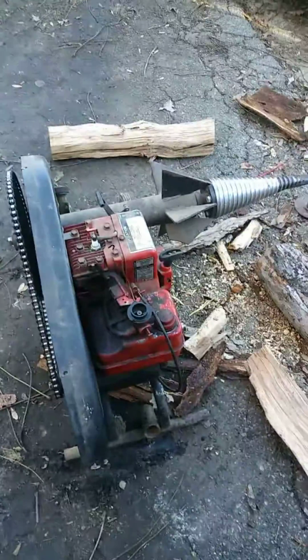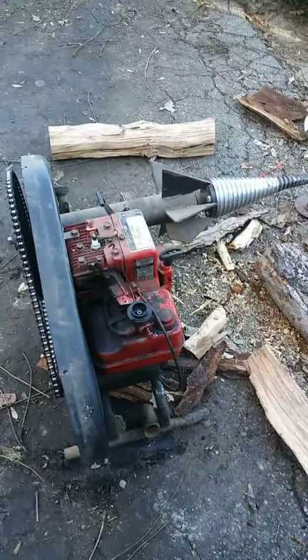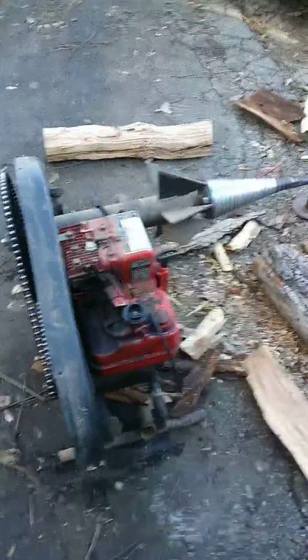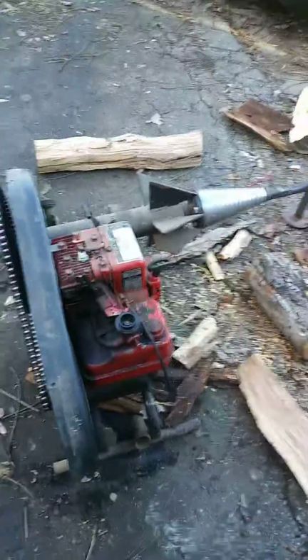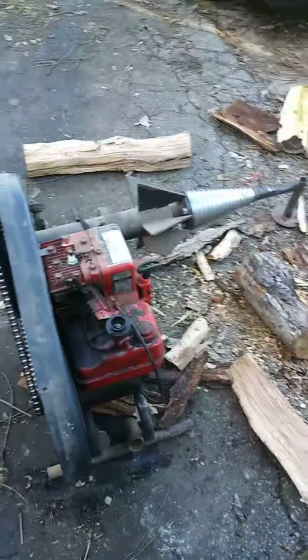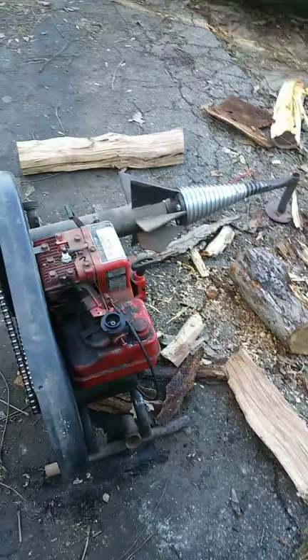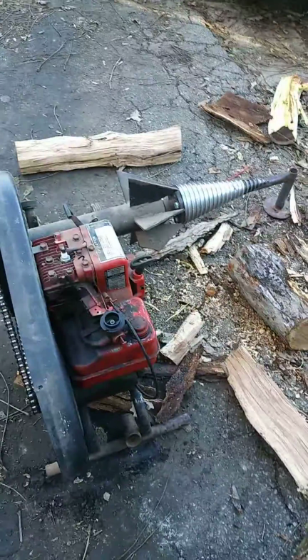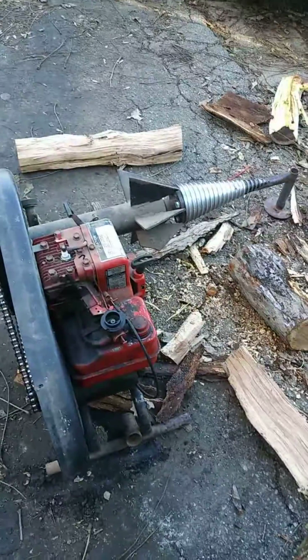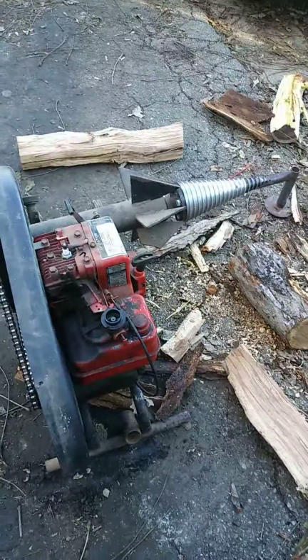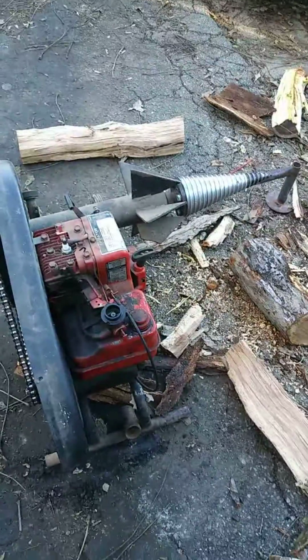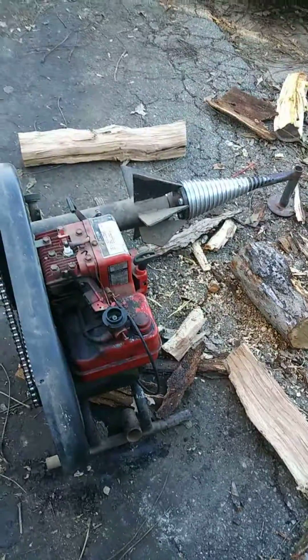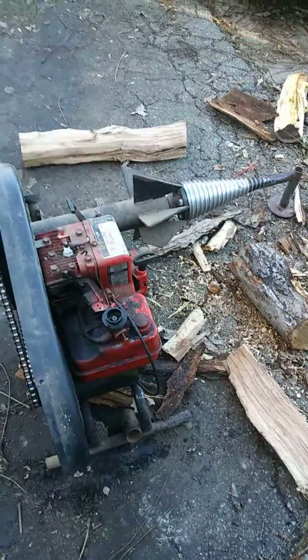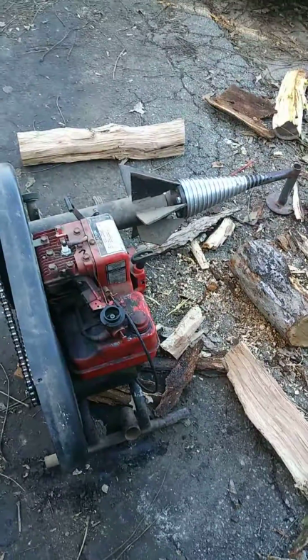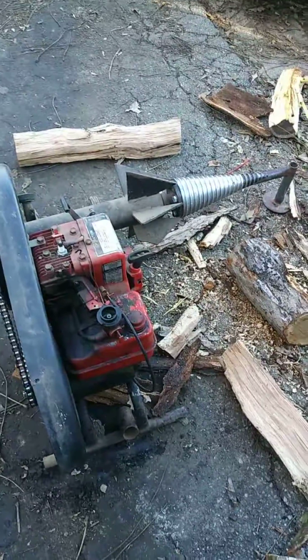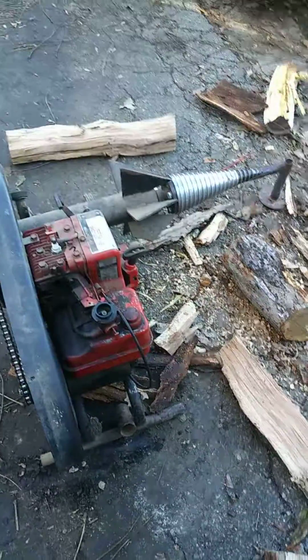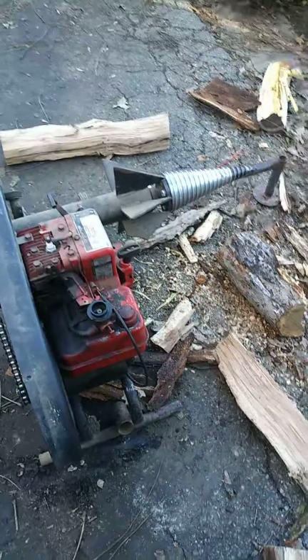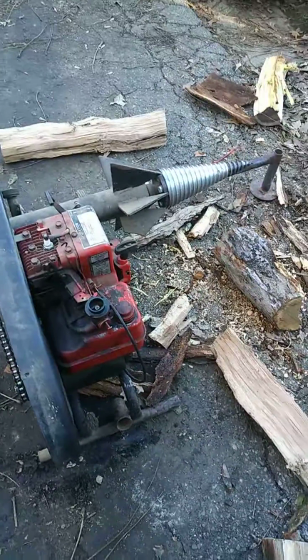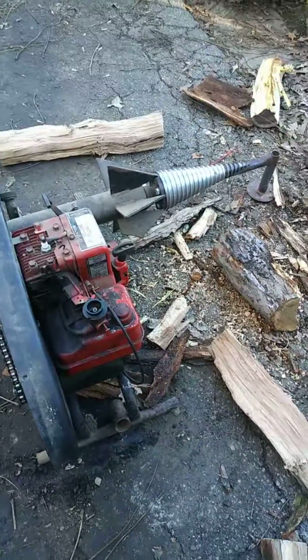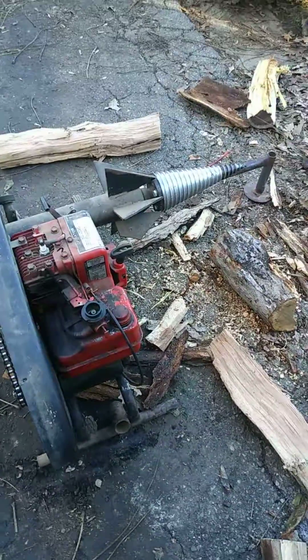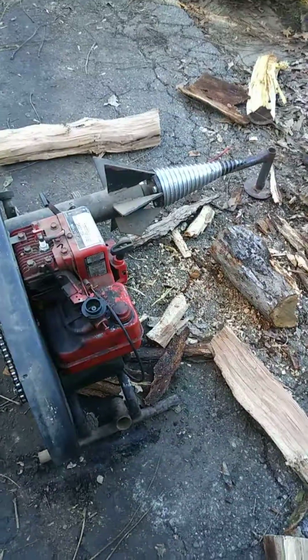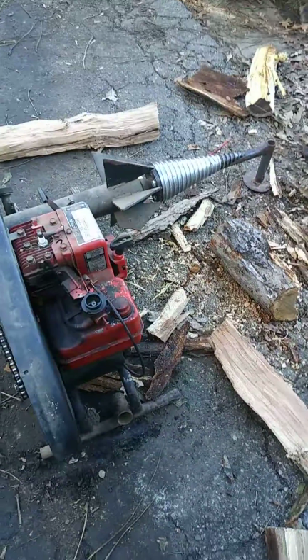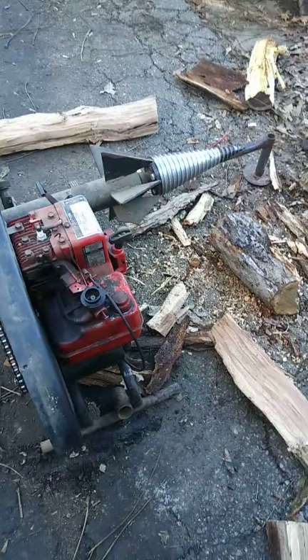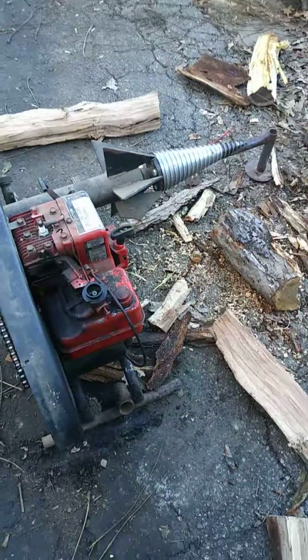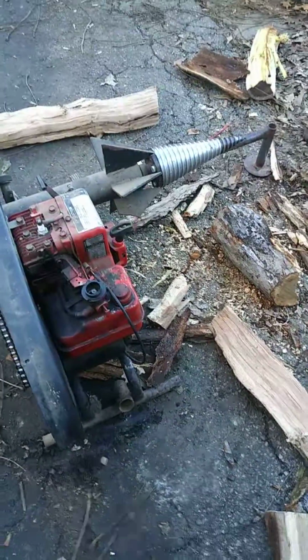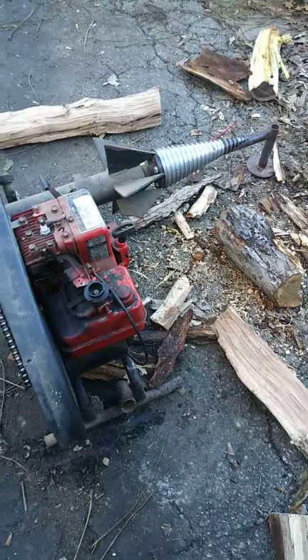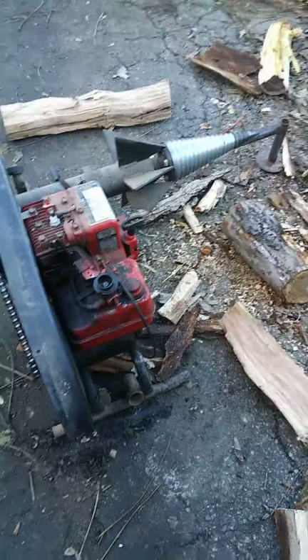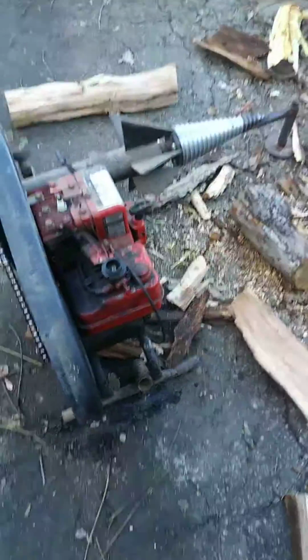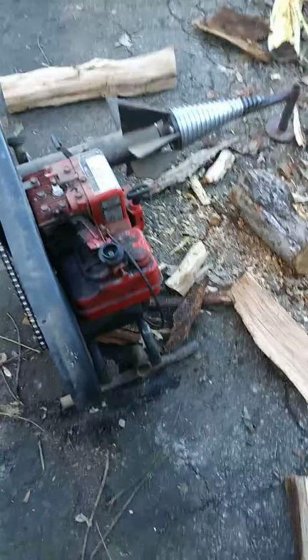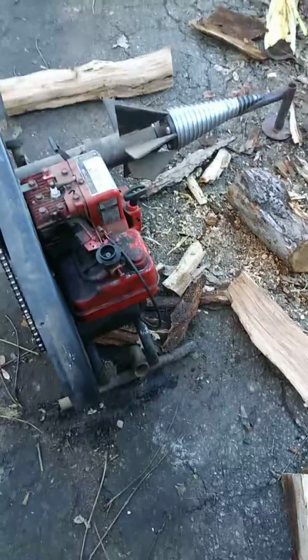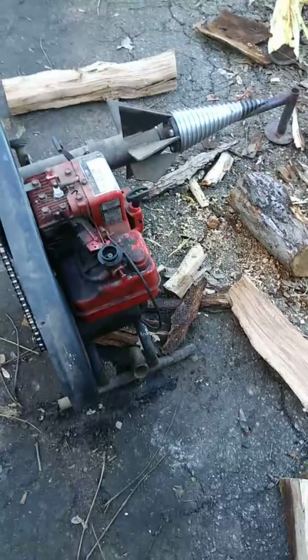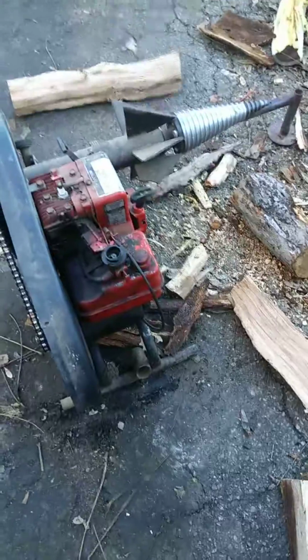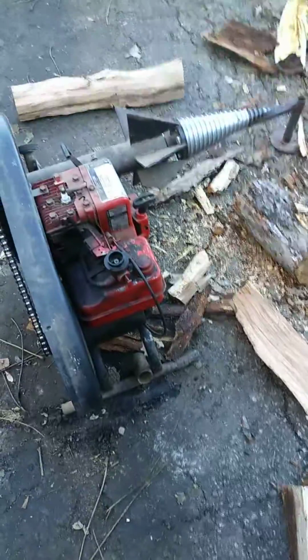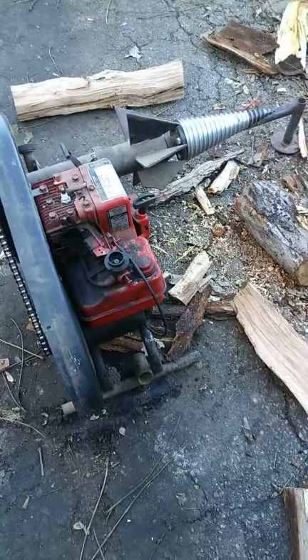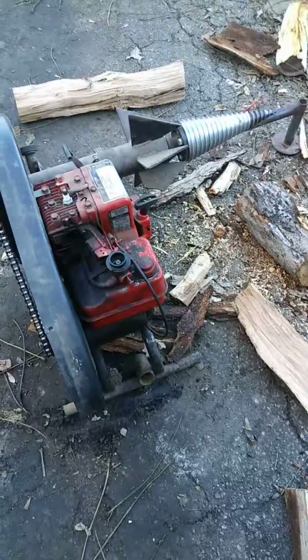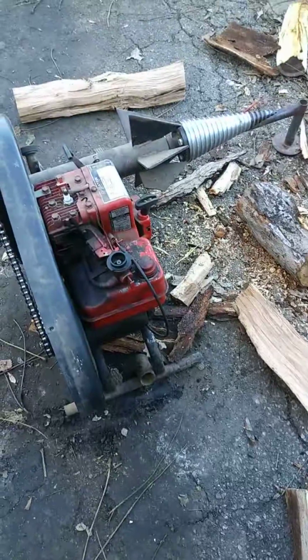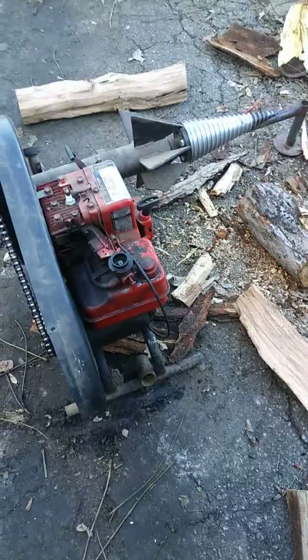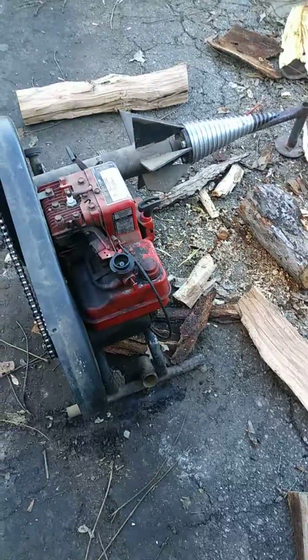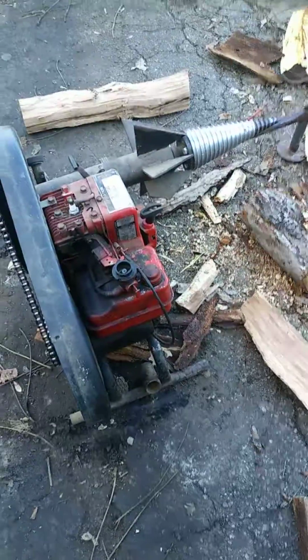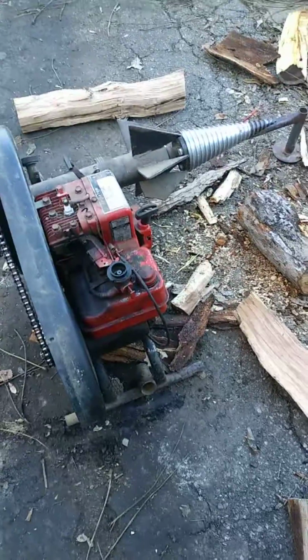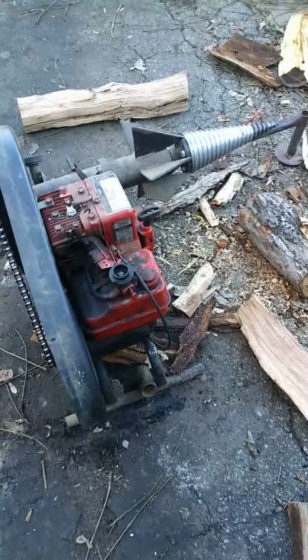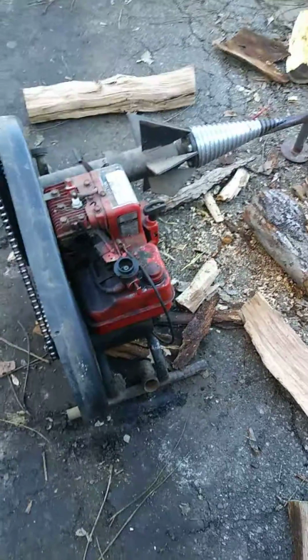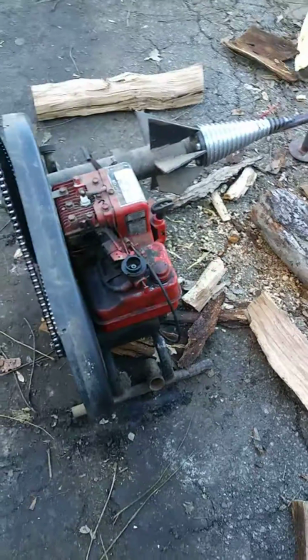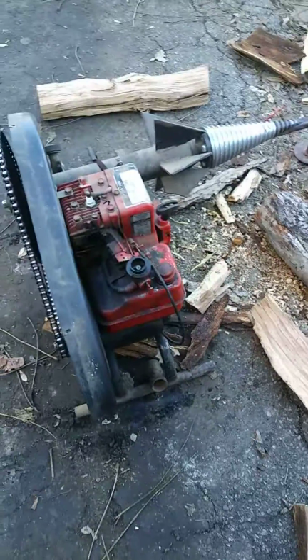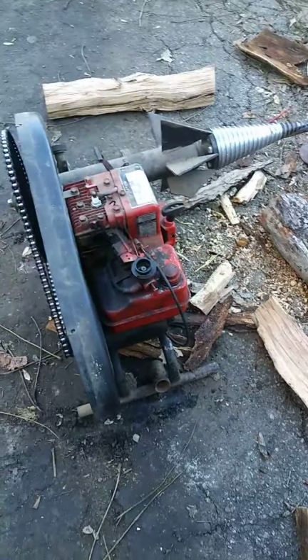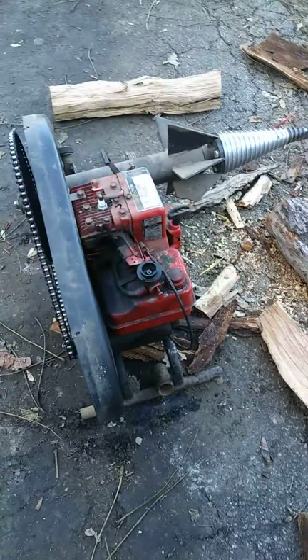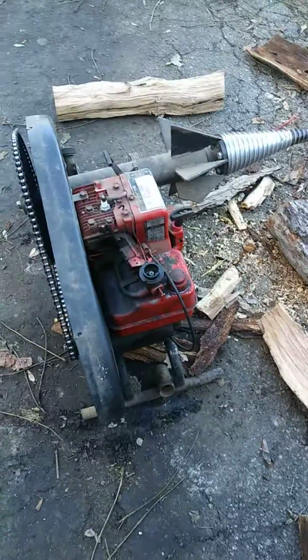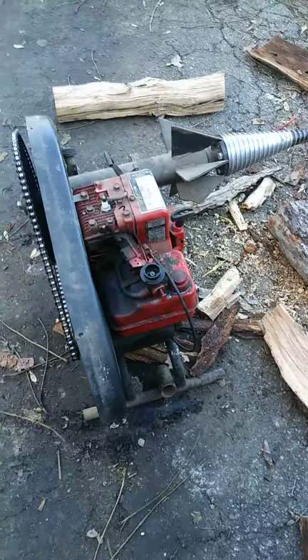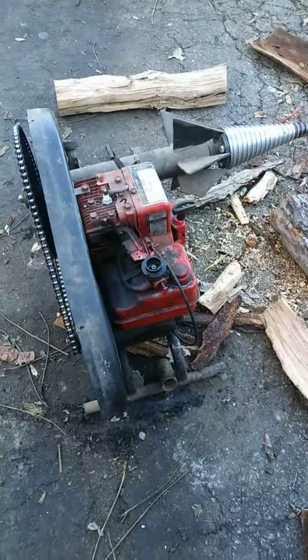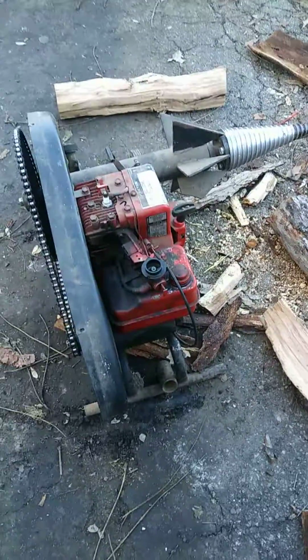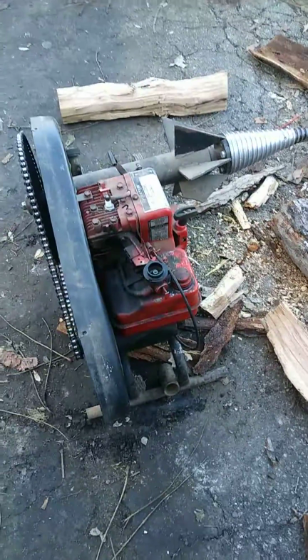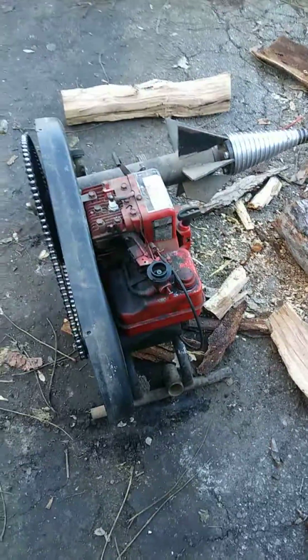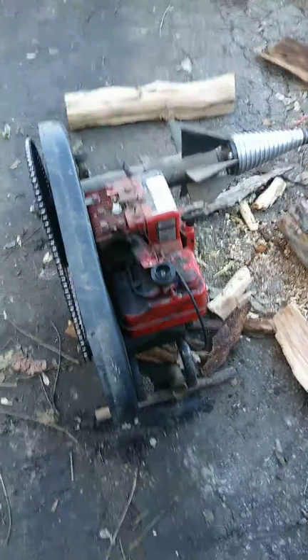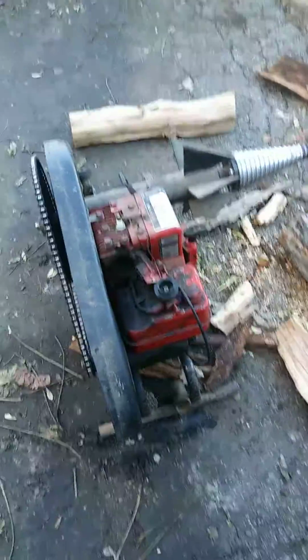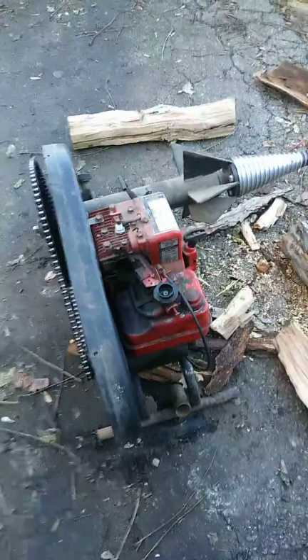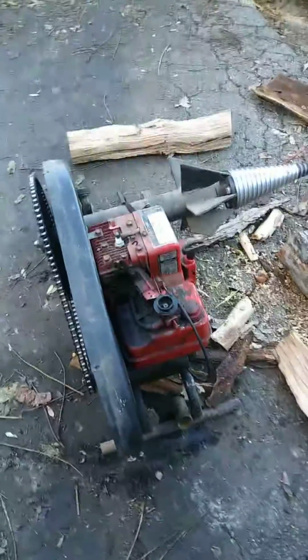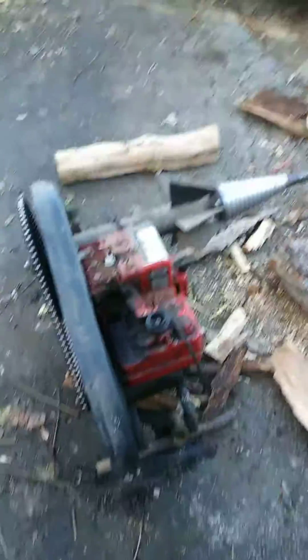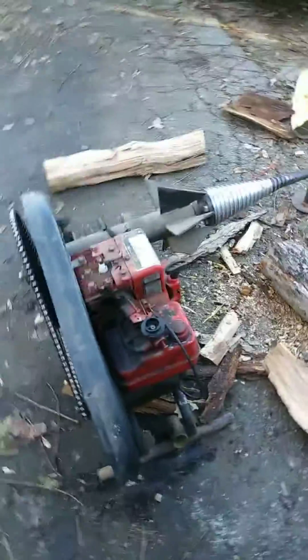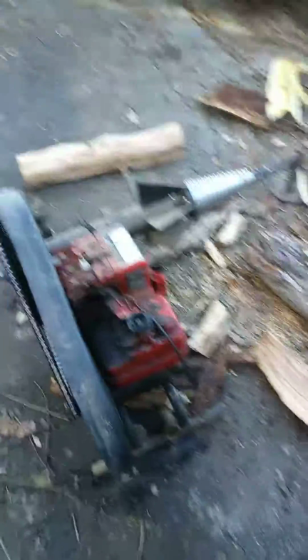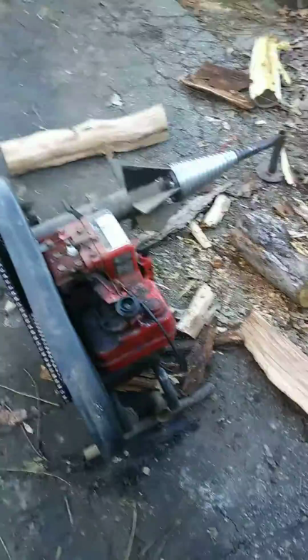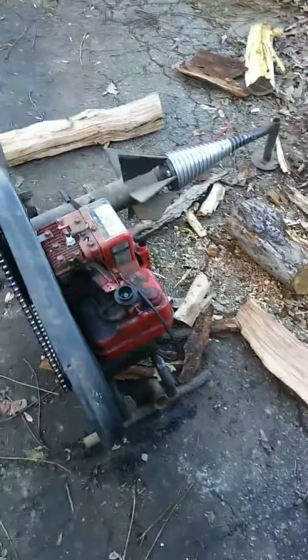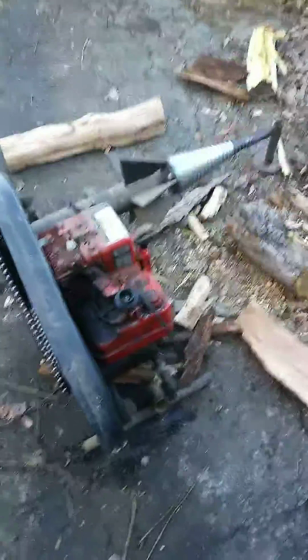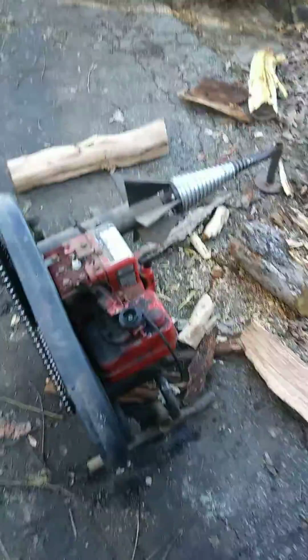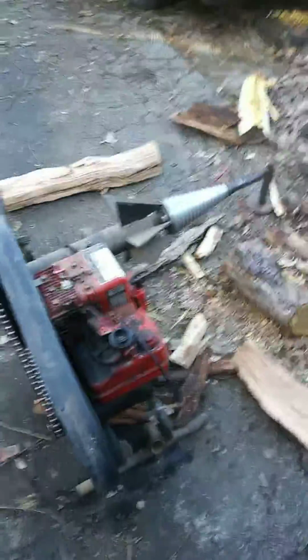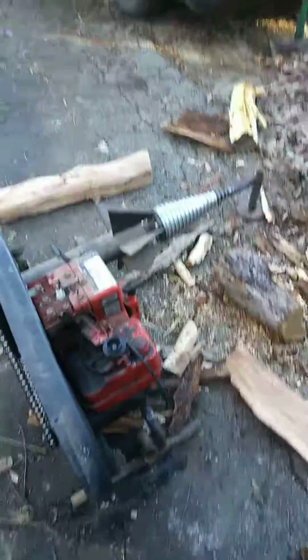When I get more wood to split, I'll show you. Thank you for watching.